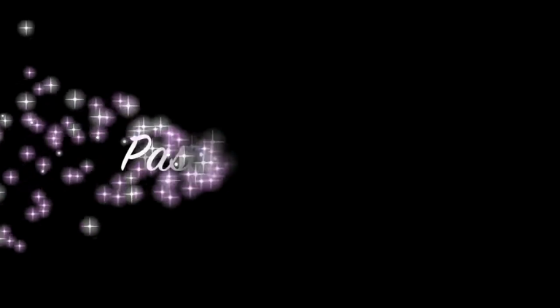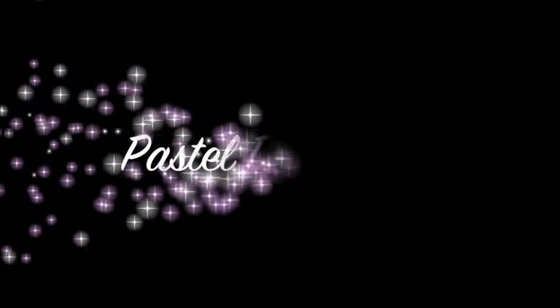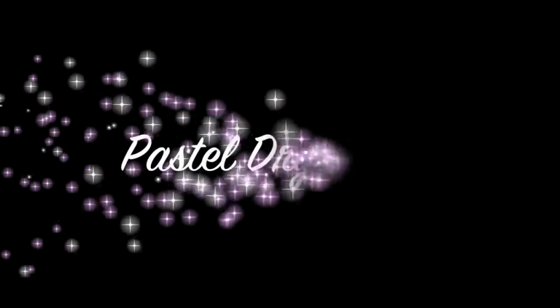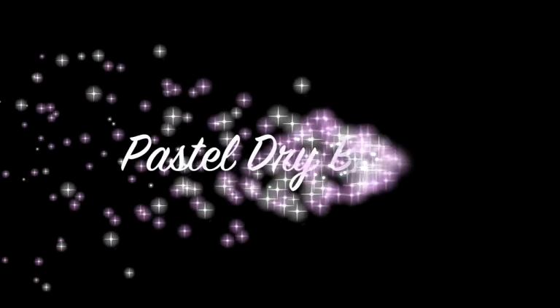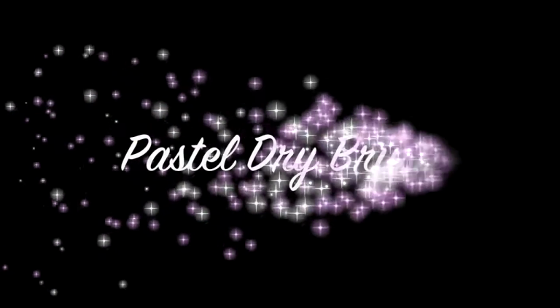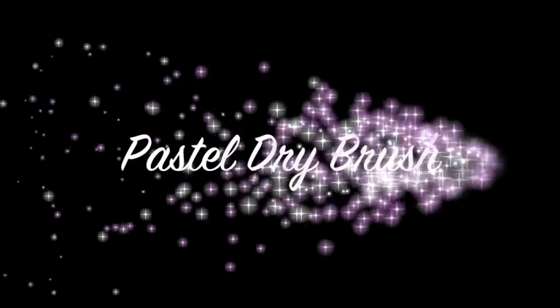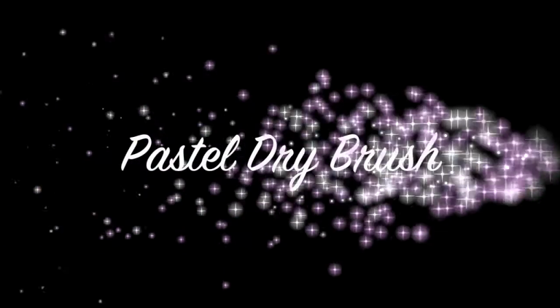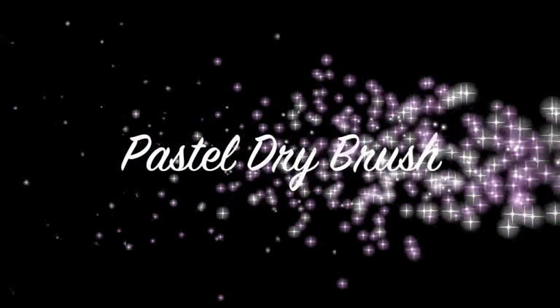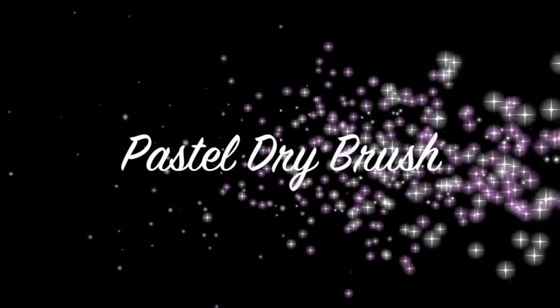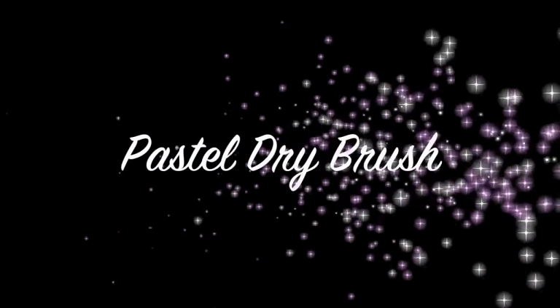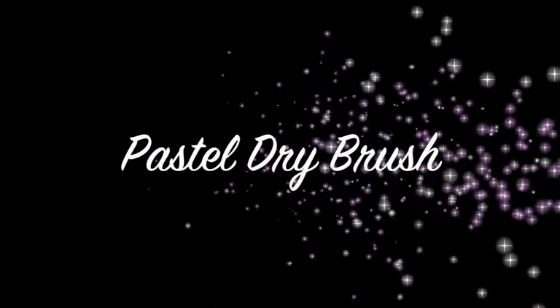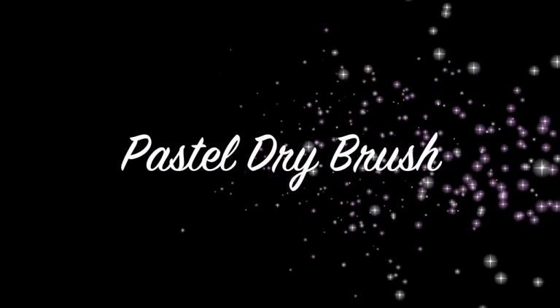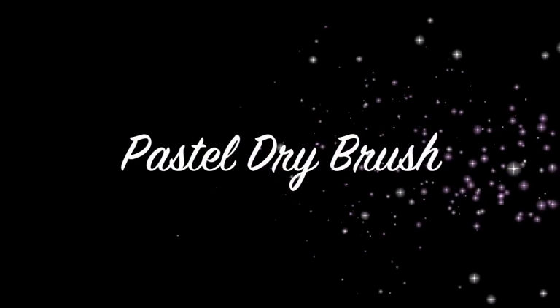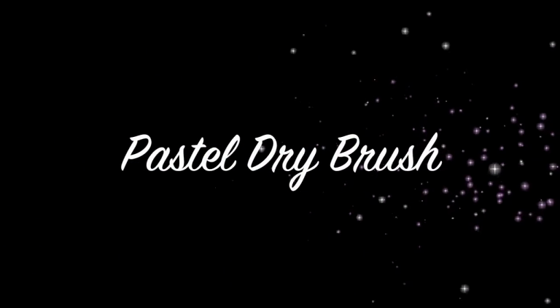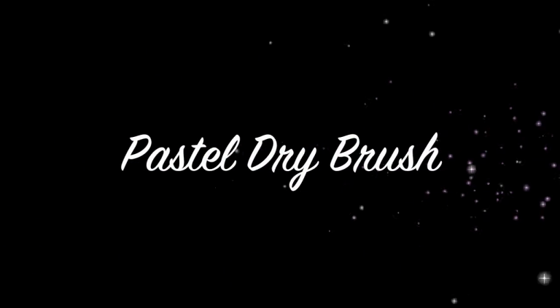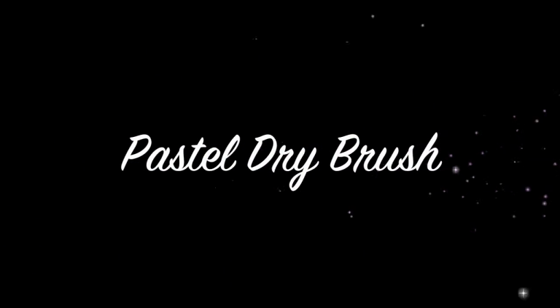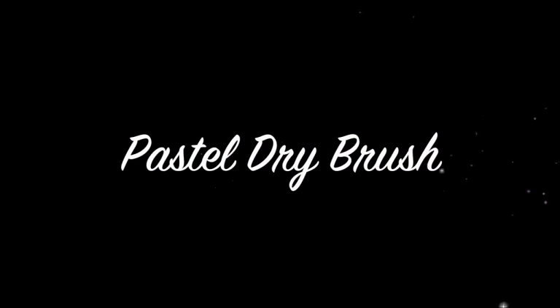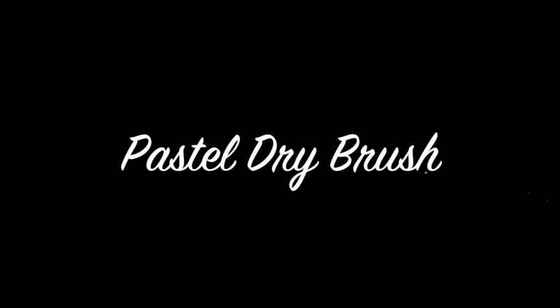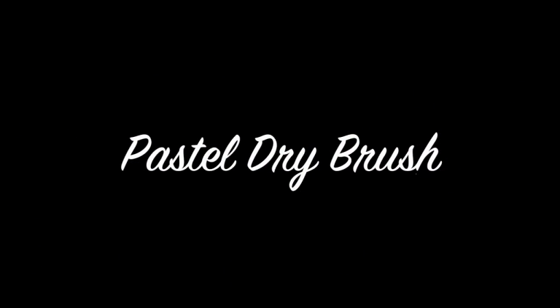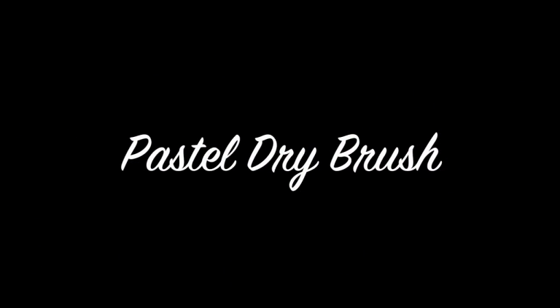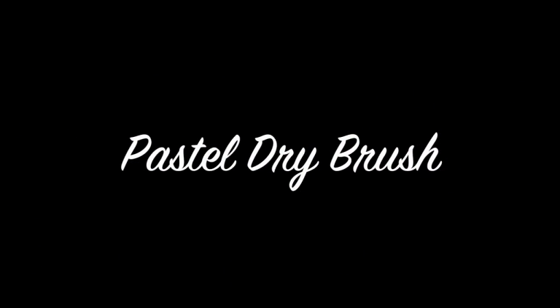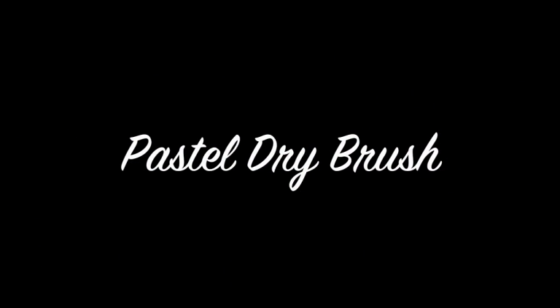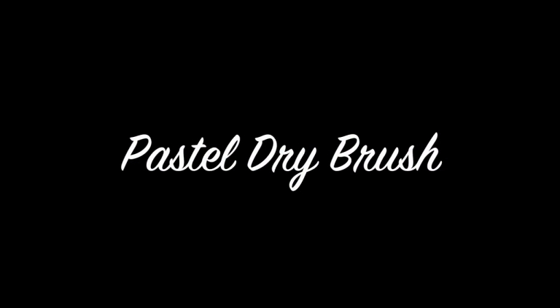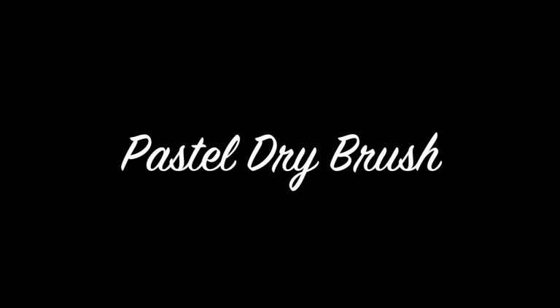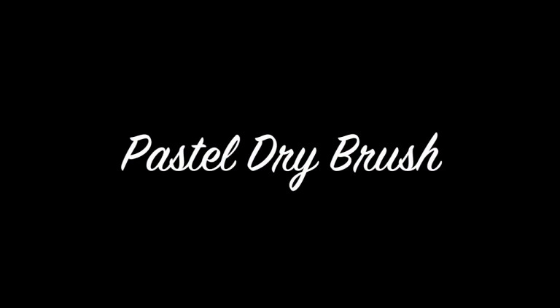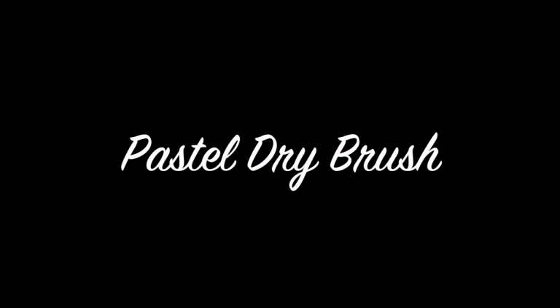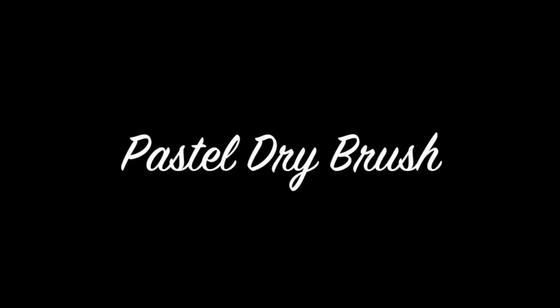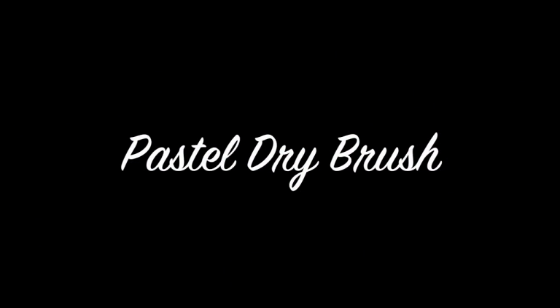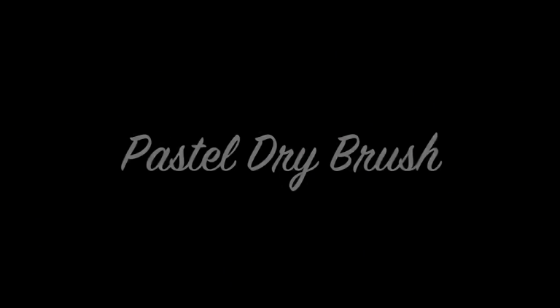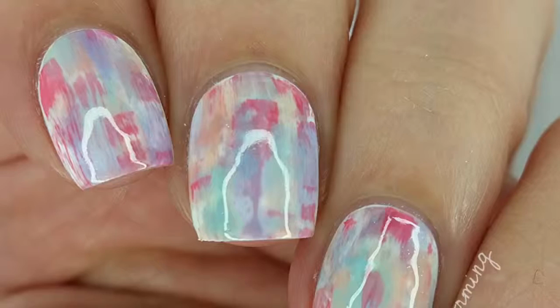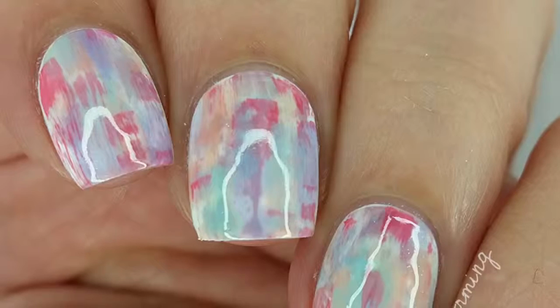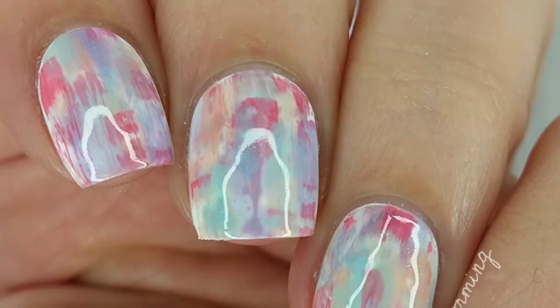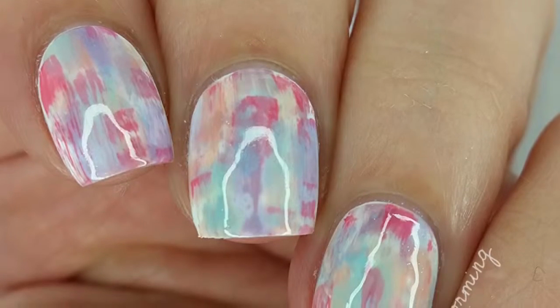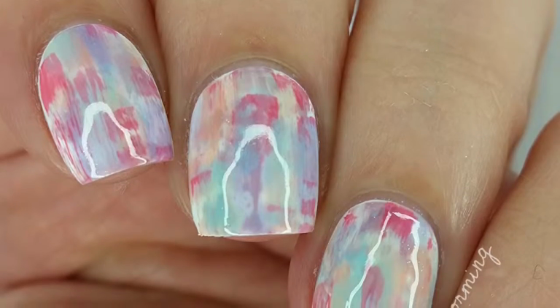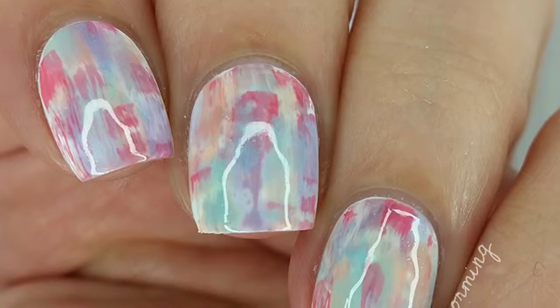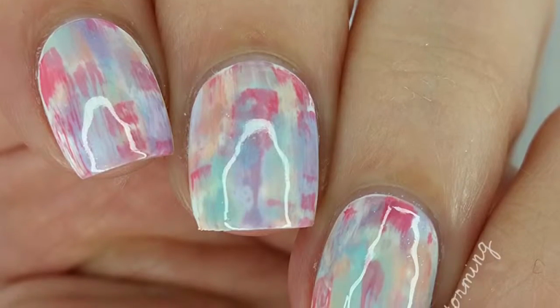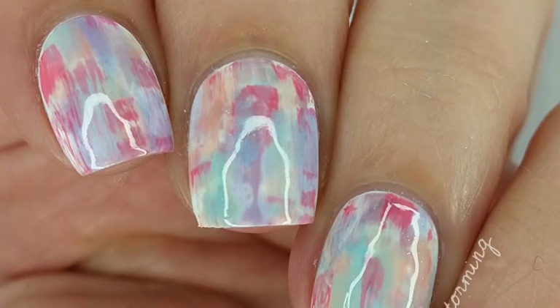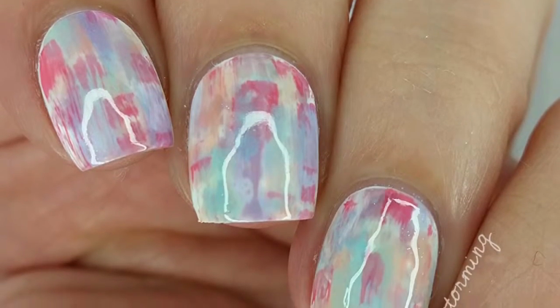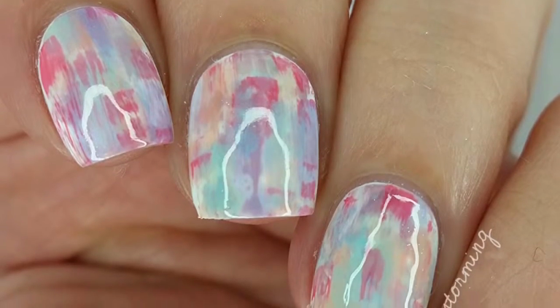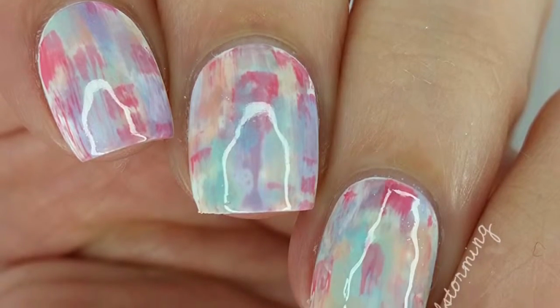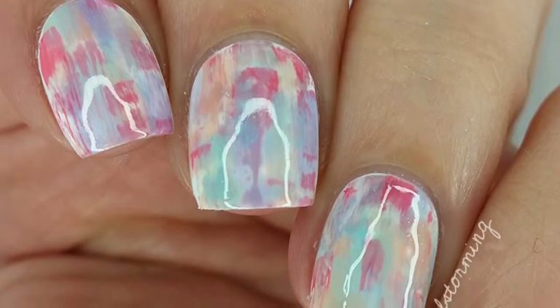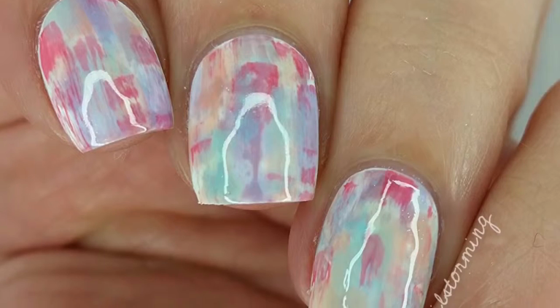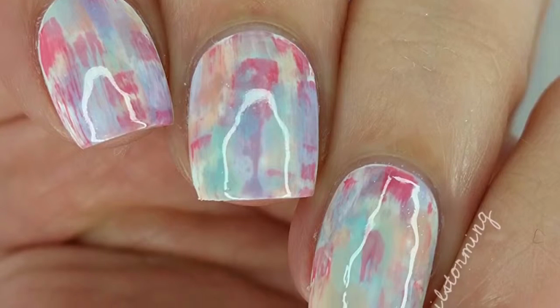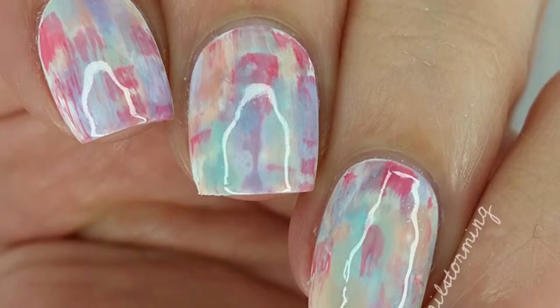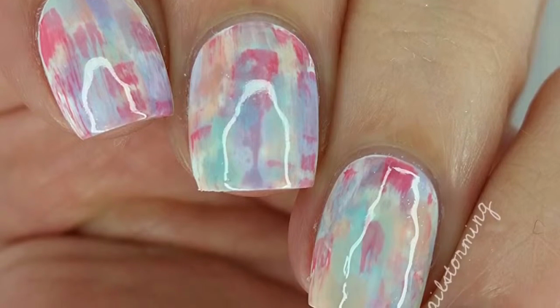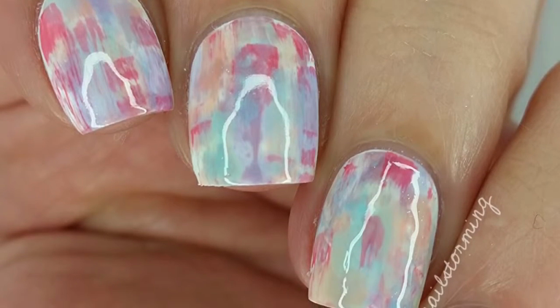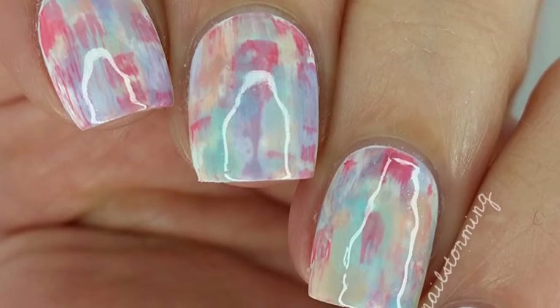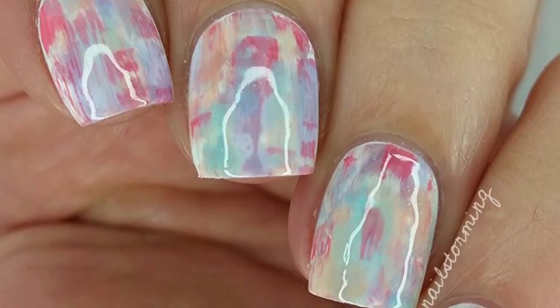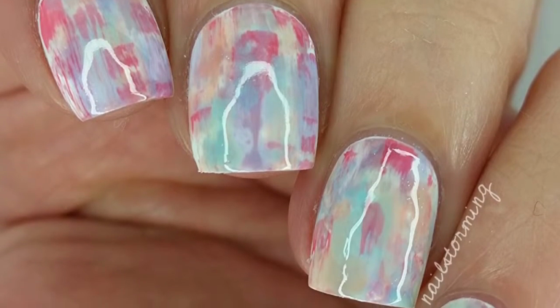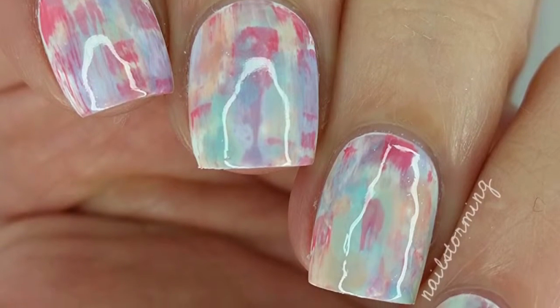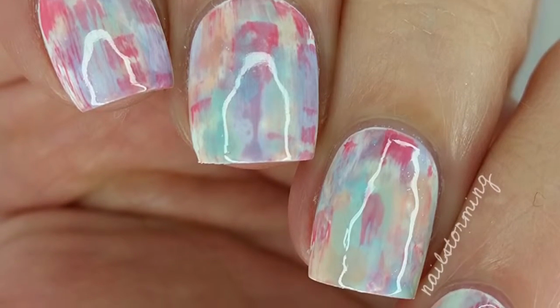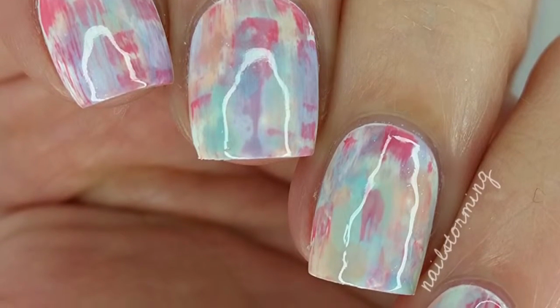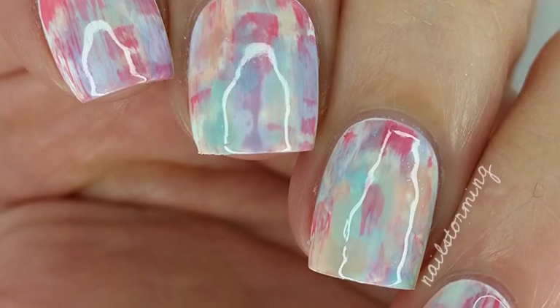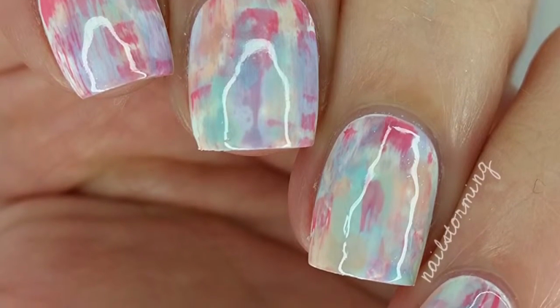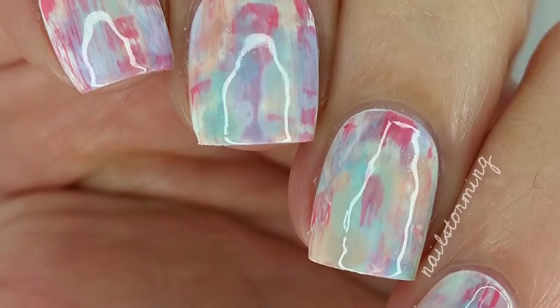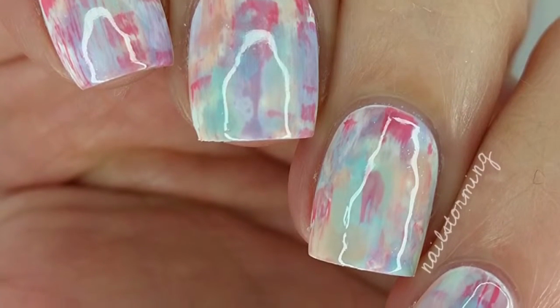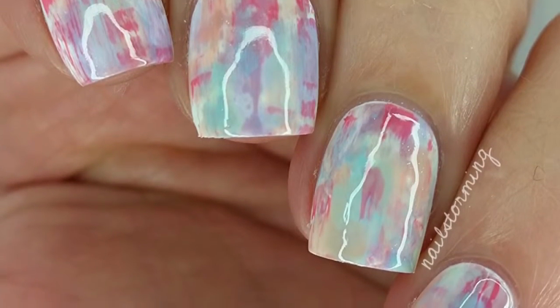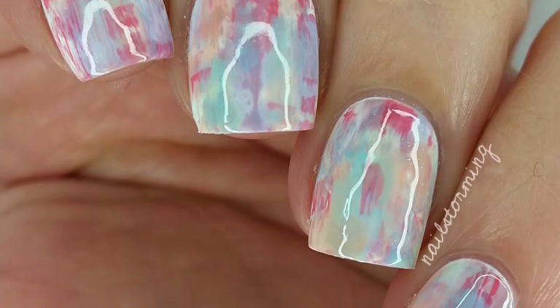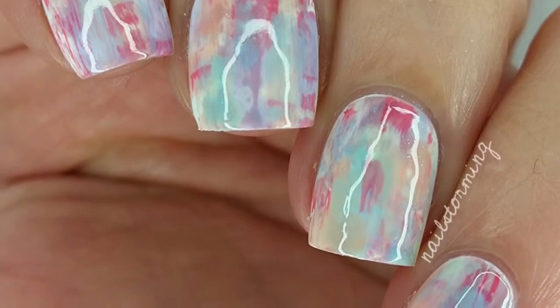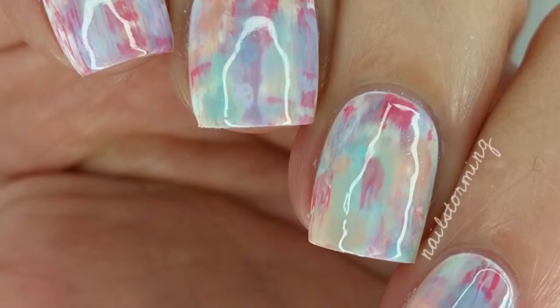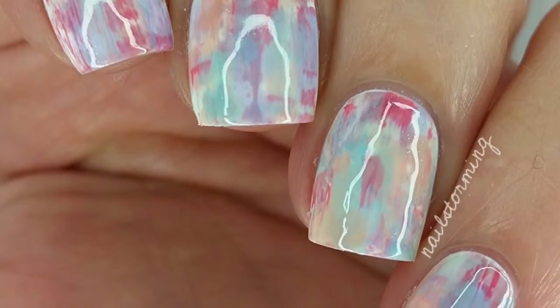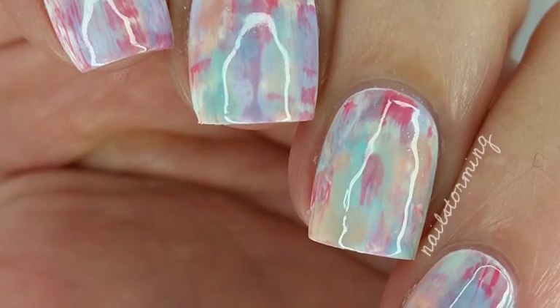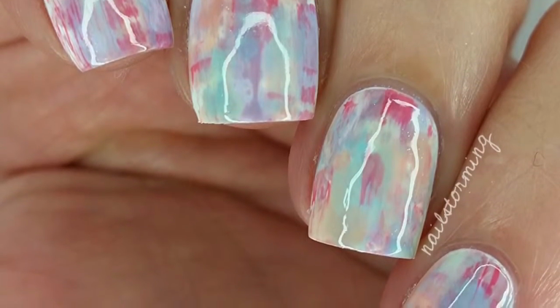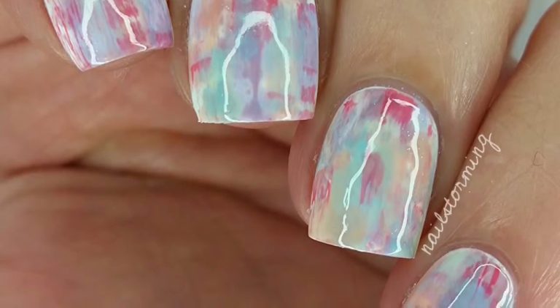Hey guys! Today we're going to do a pastel dry brush manicure. This is perfect for any skill level and all you need is polishes.